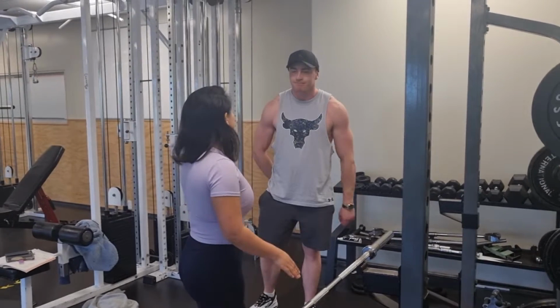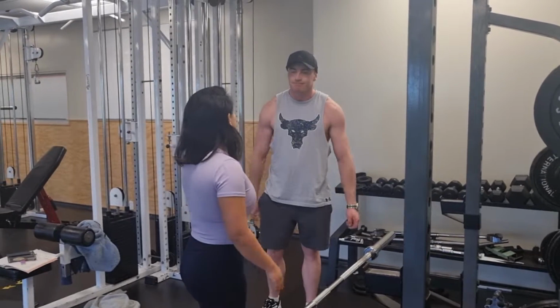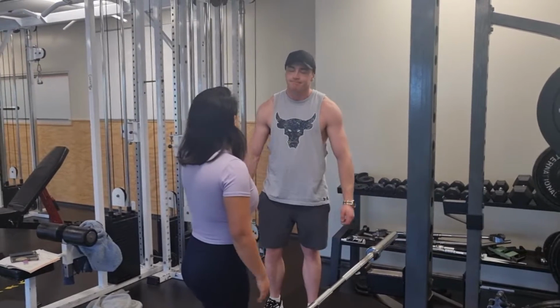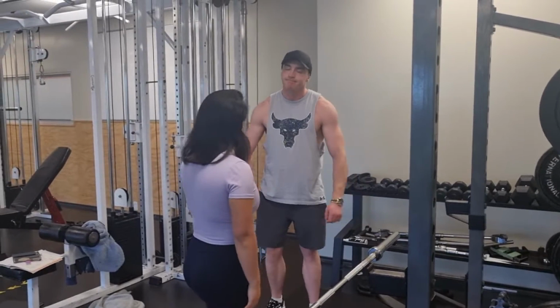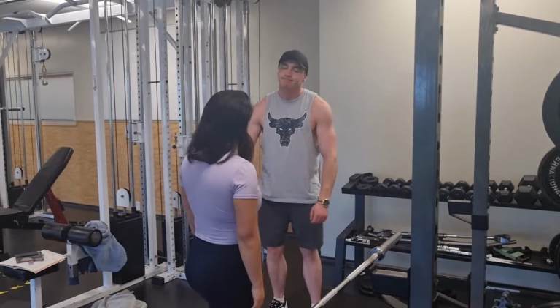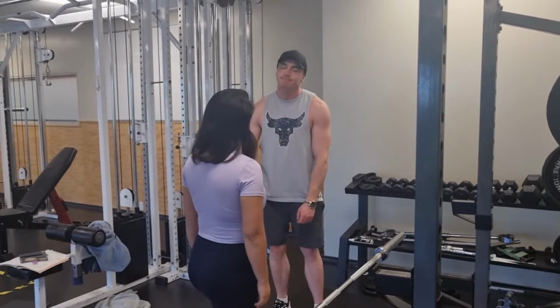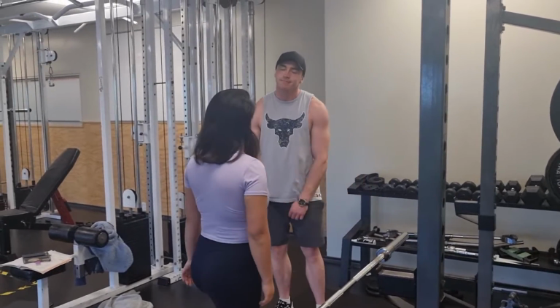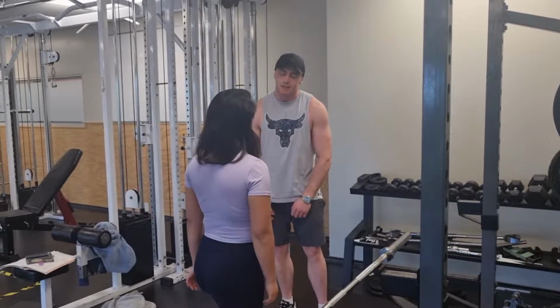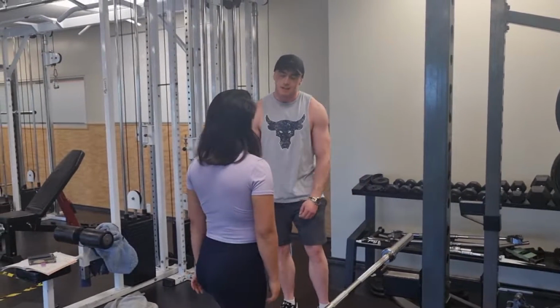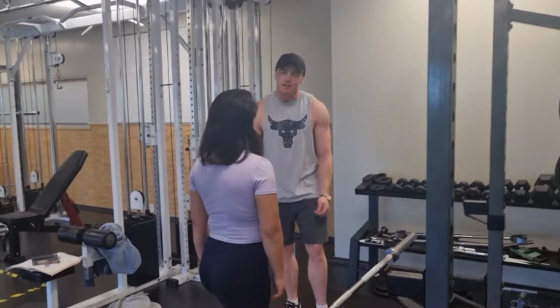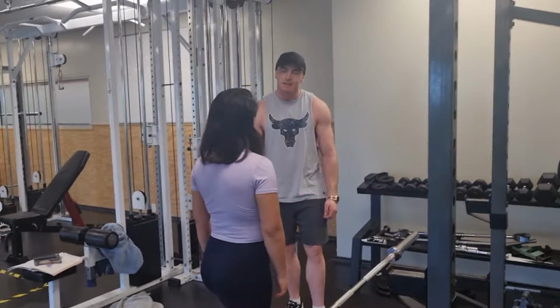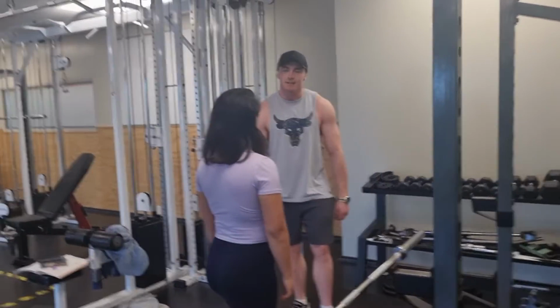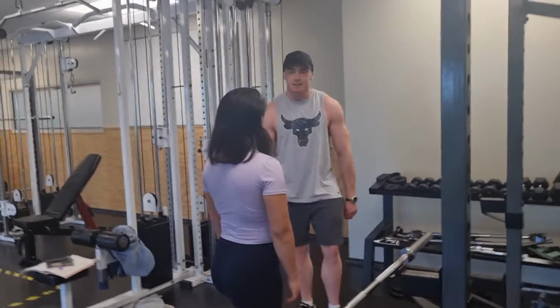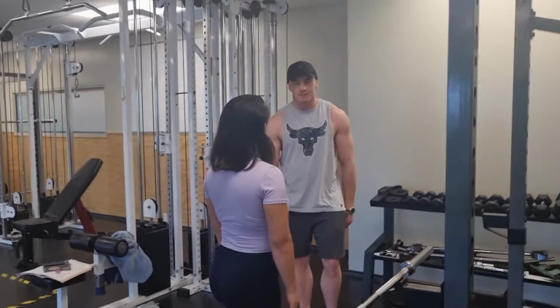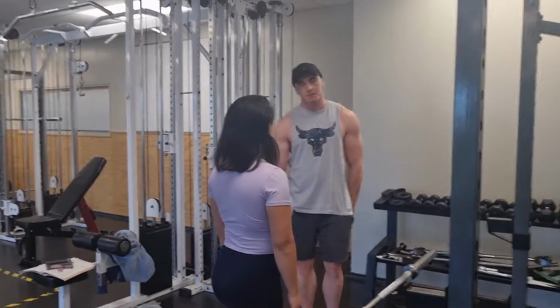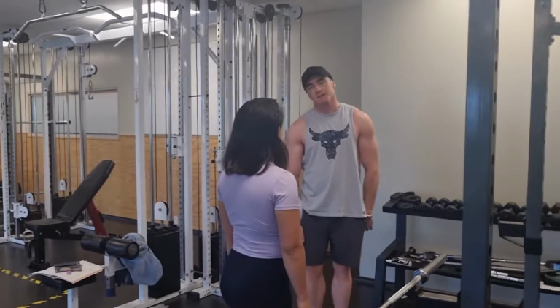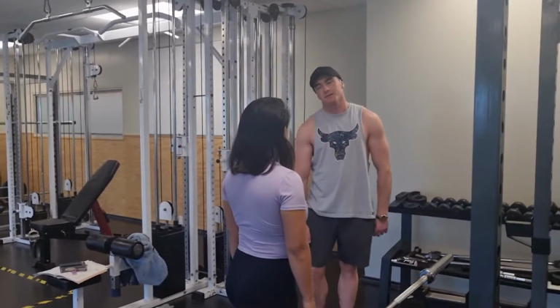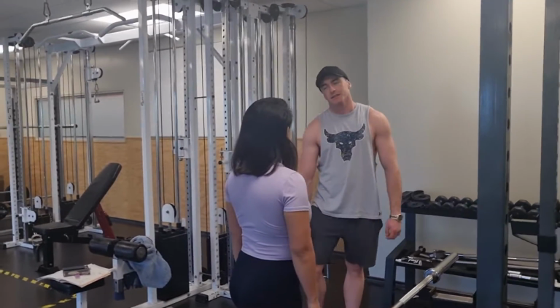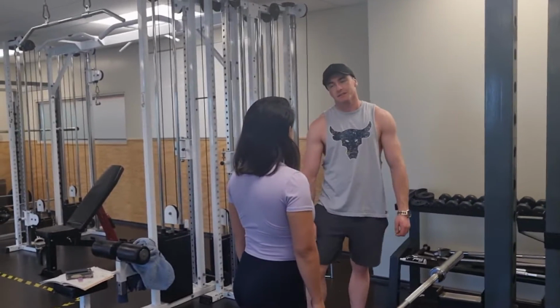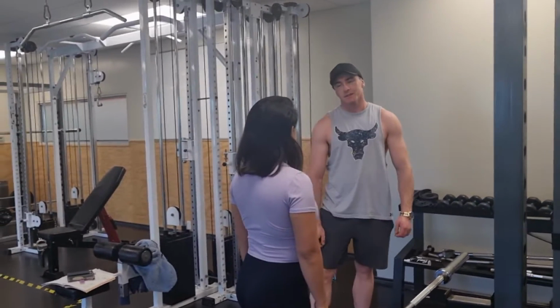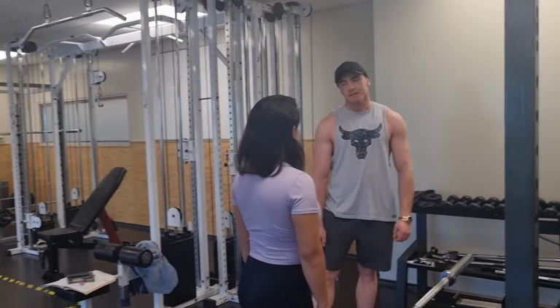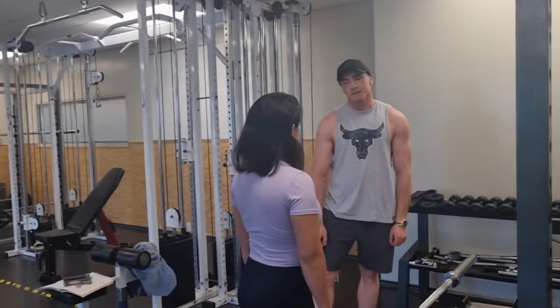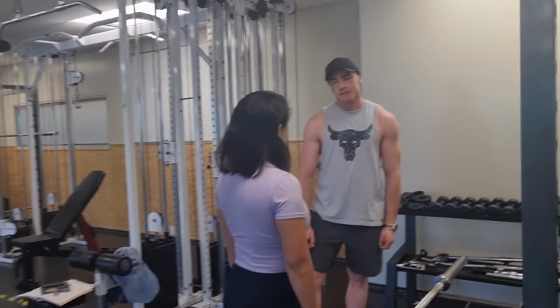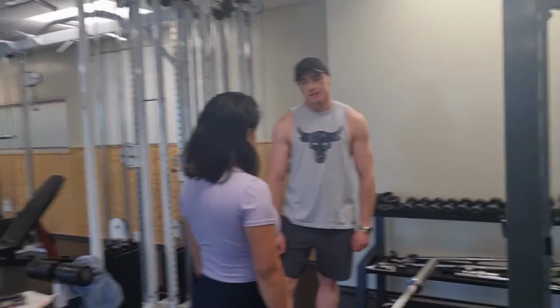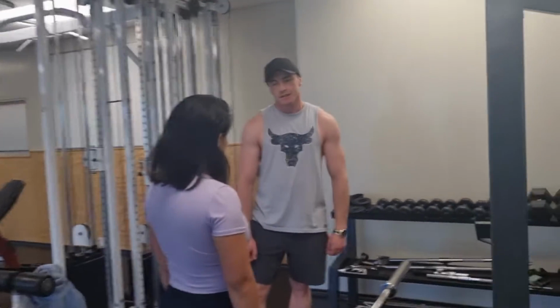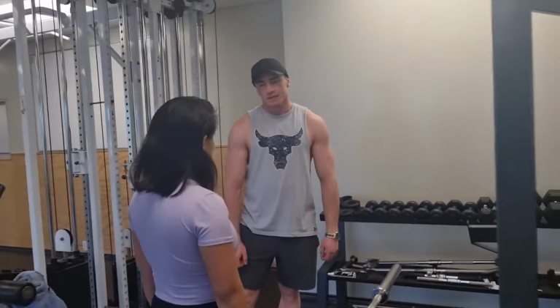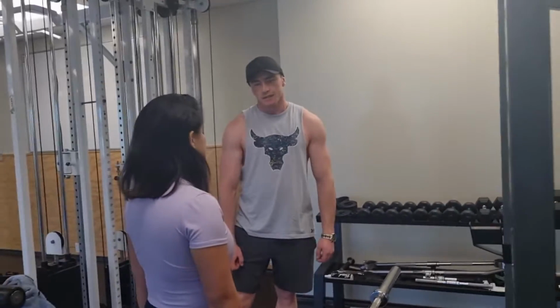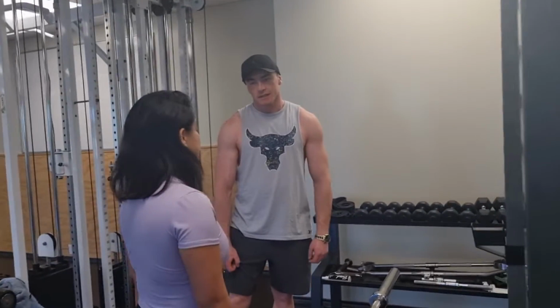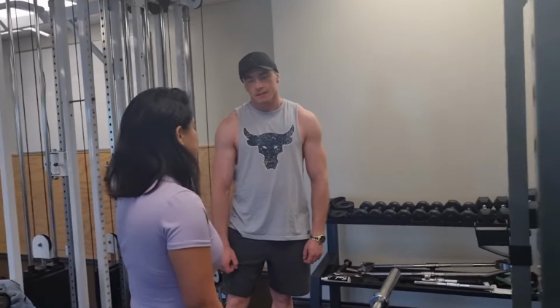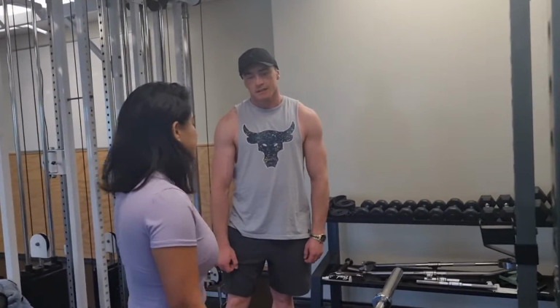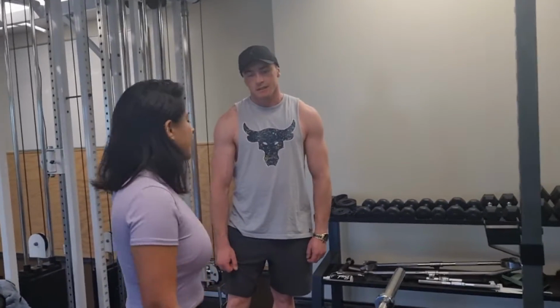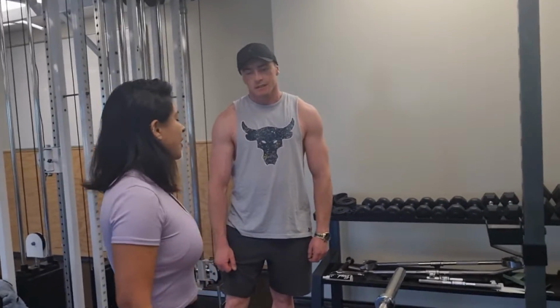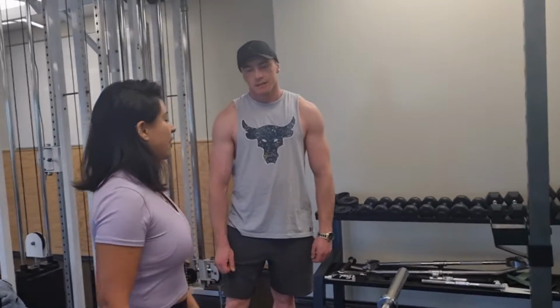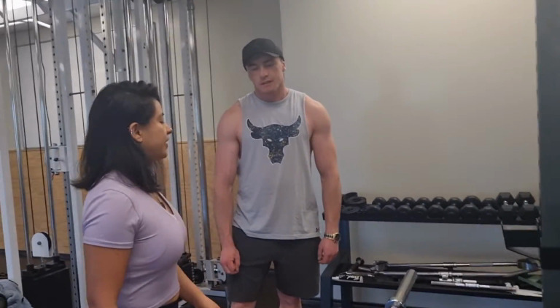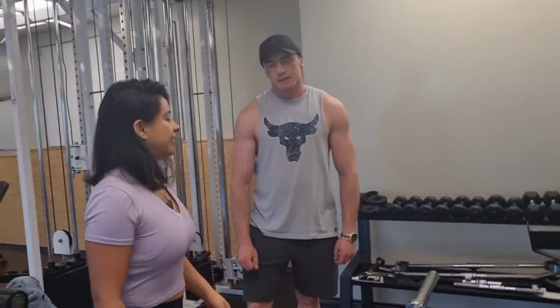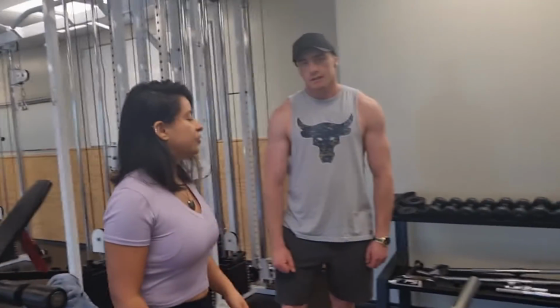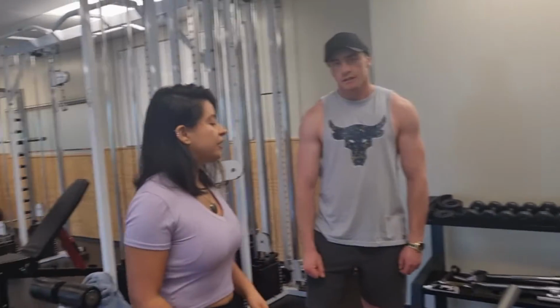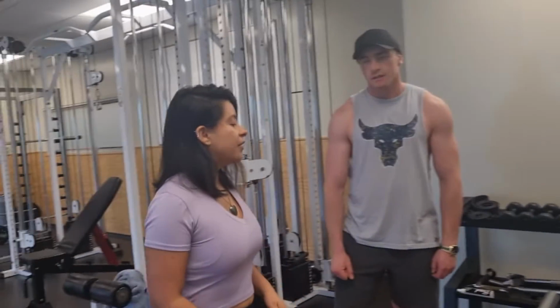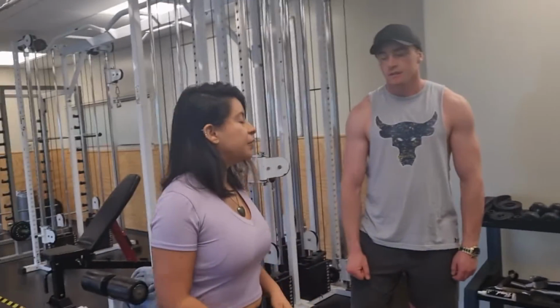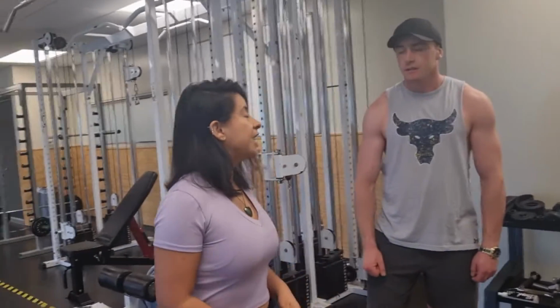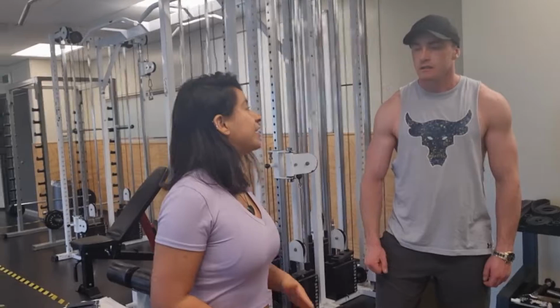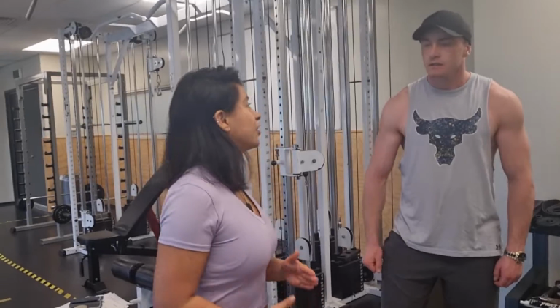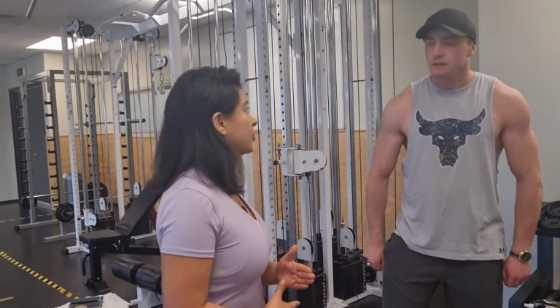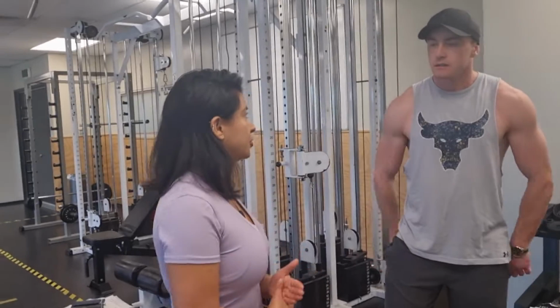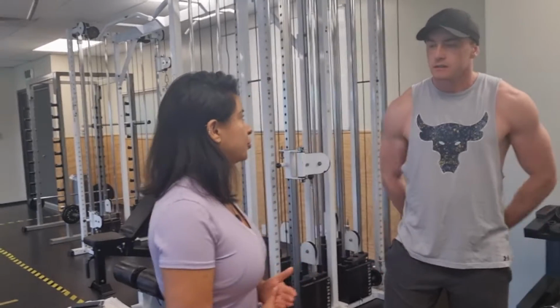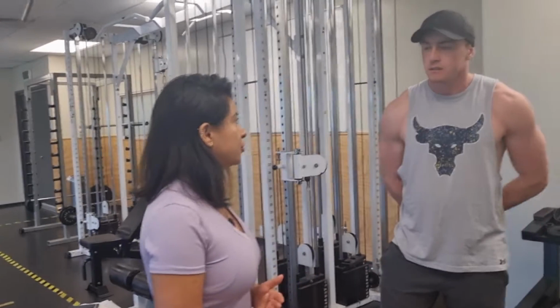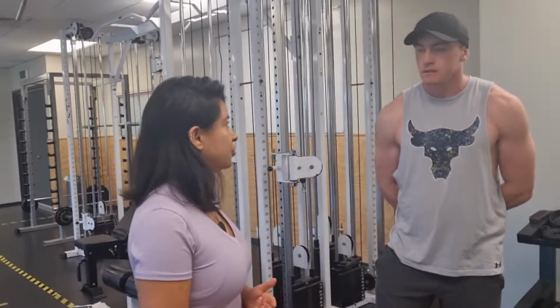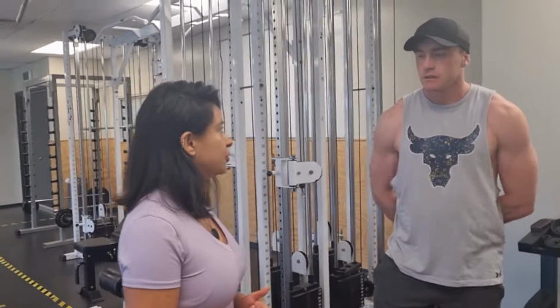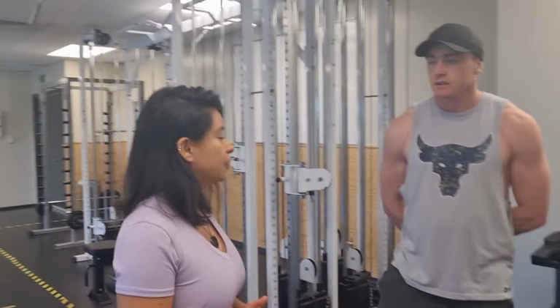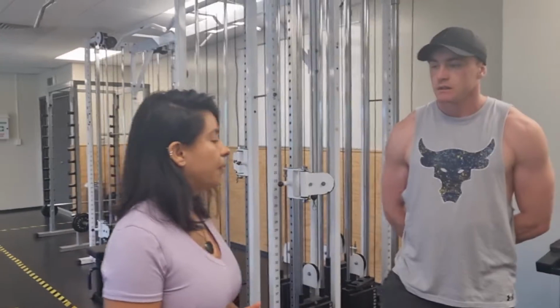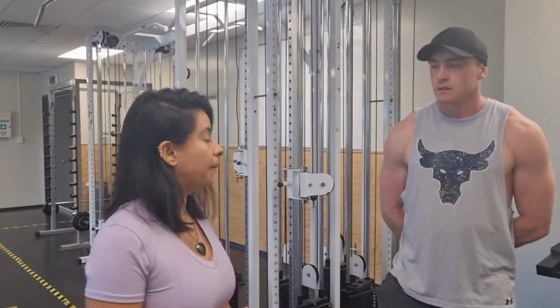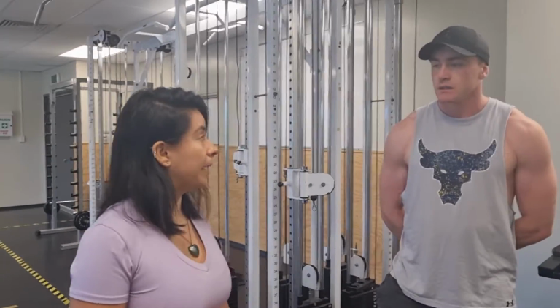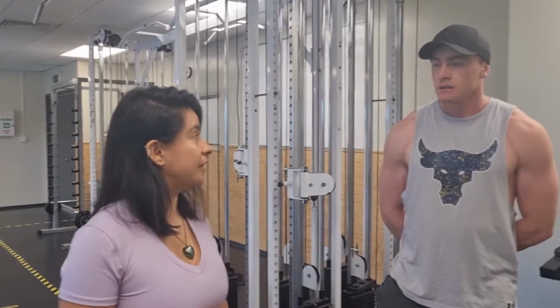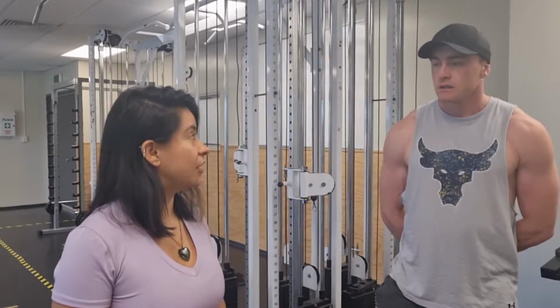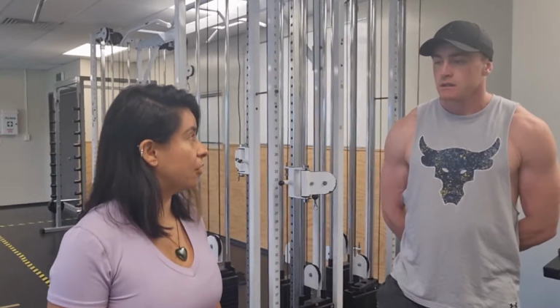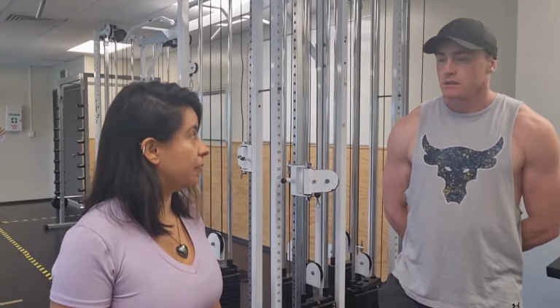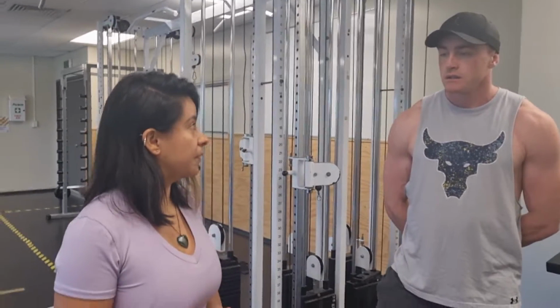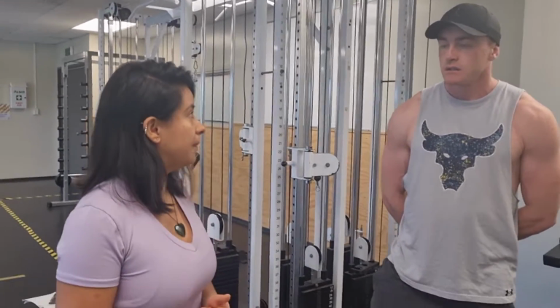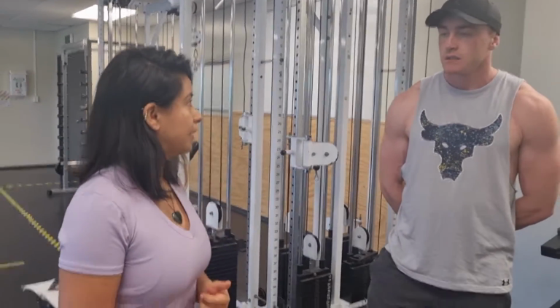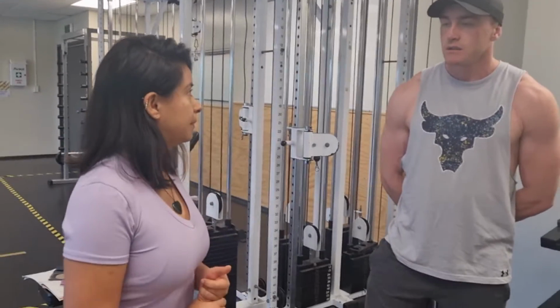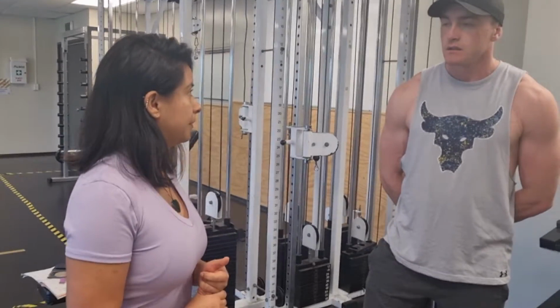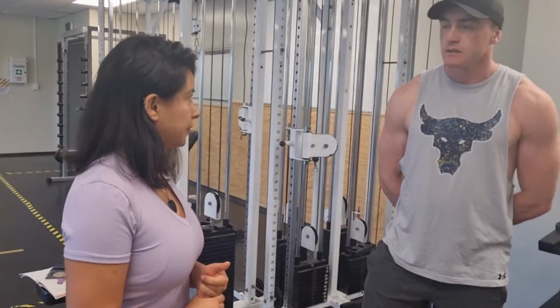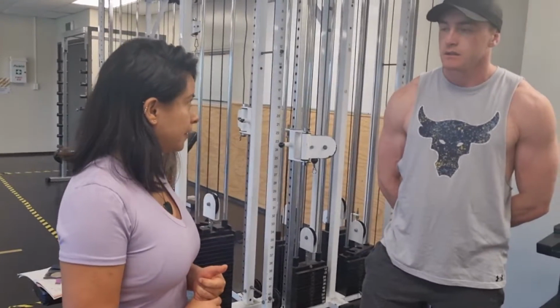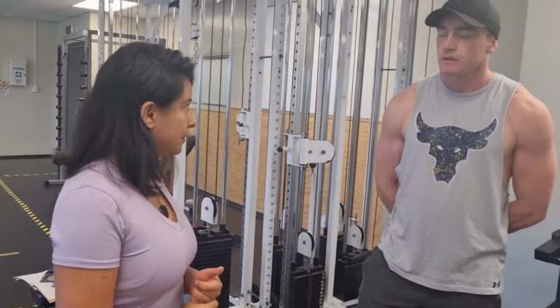Hi Rui, how are you today? Yeah, I'm good. Great. Okay, today we are going to do bent over pelvic row.